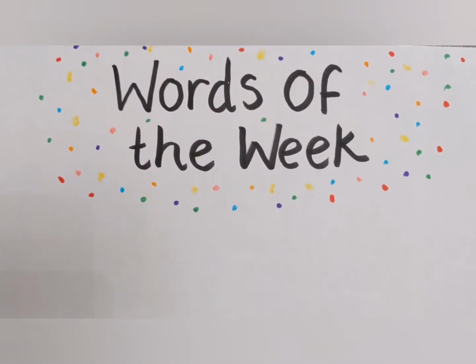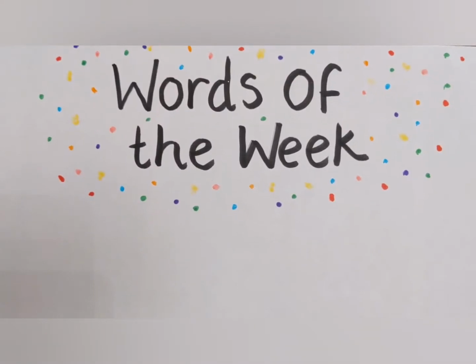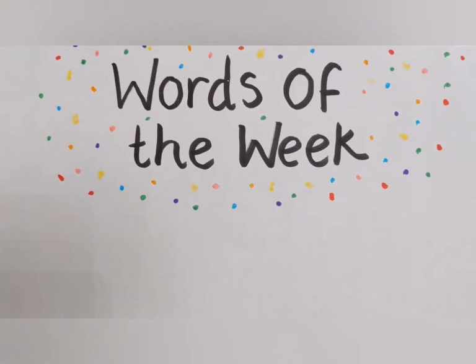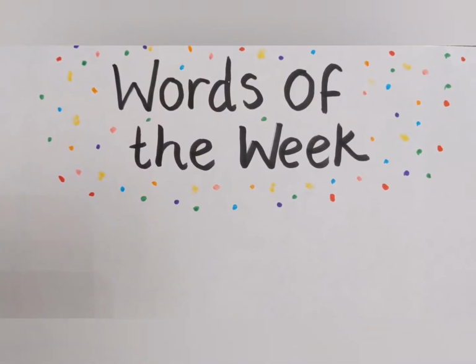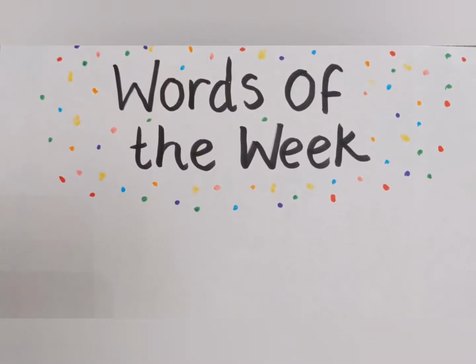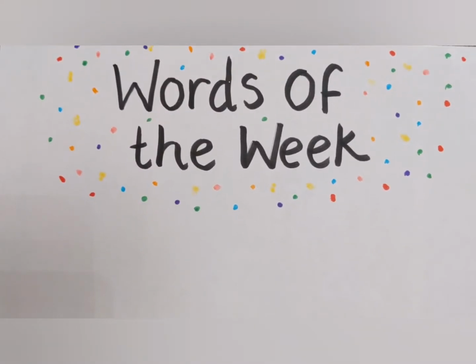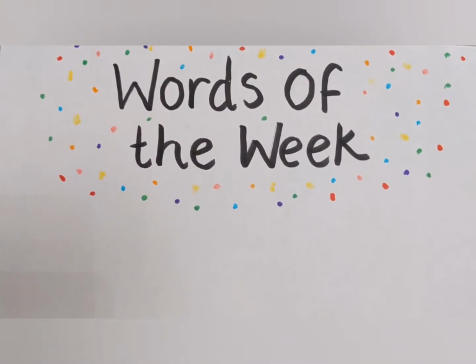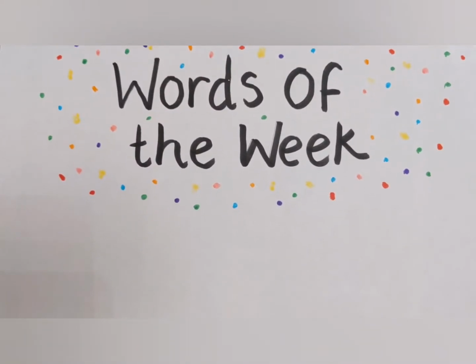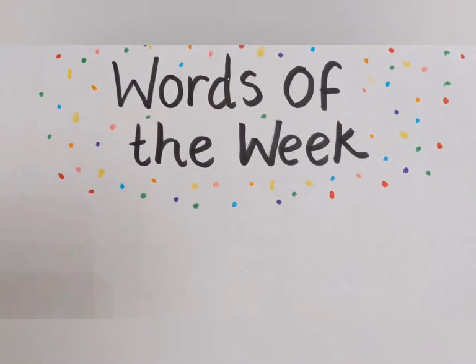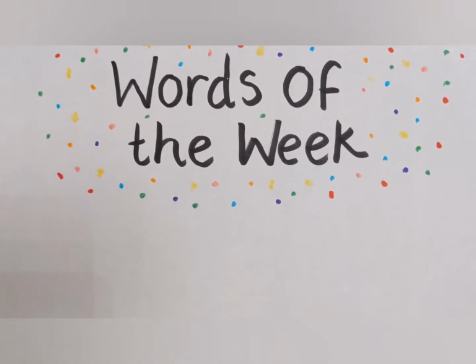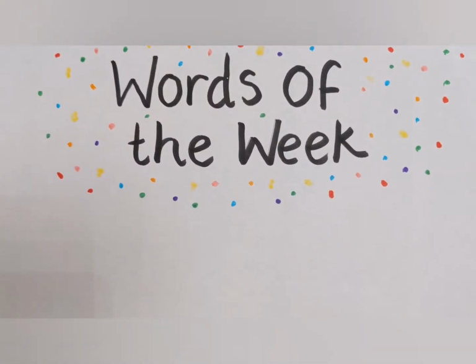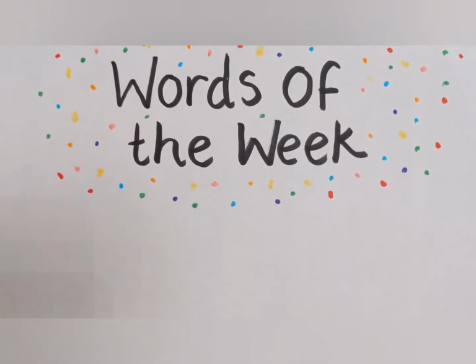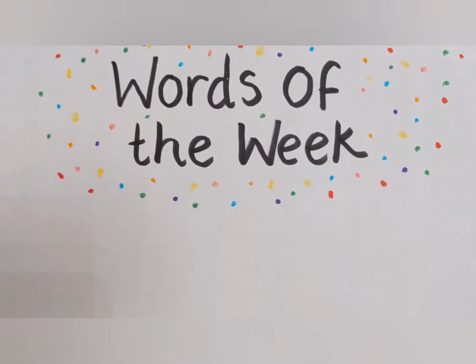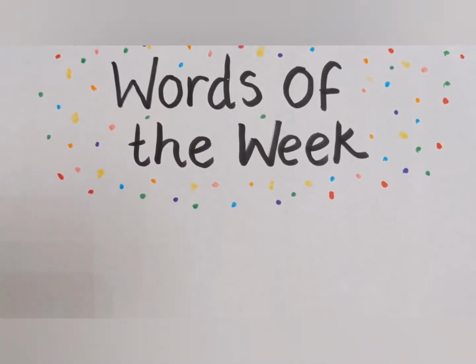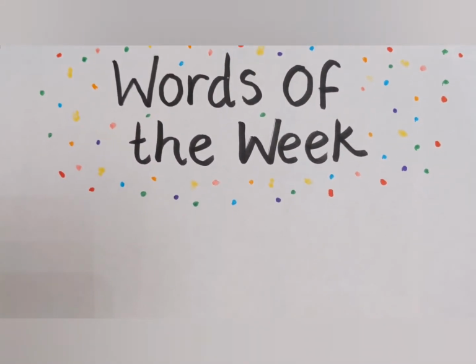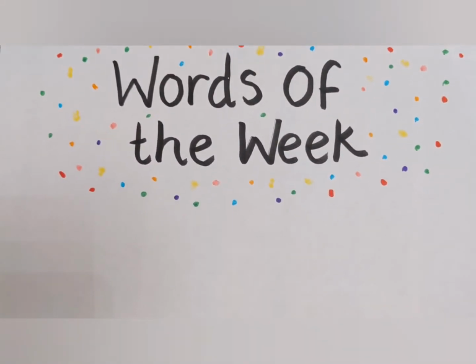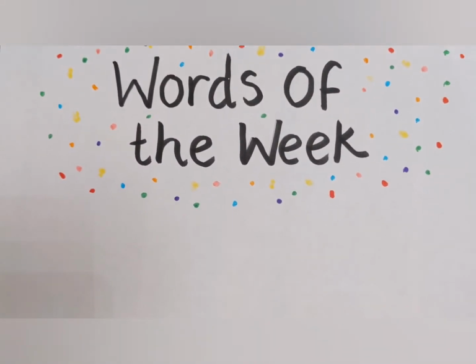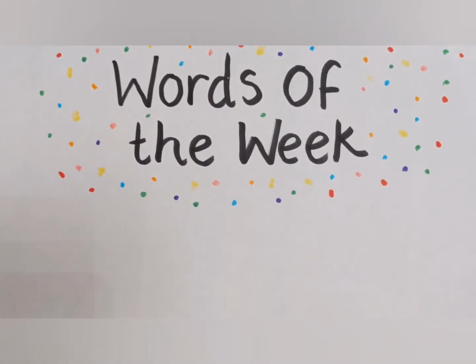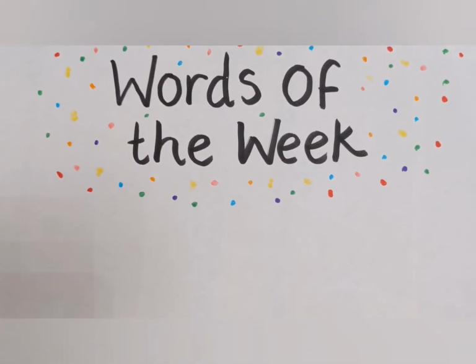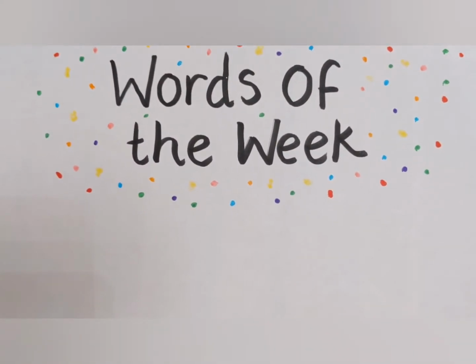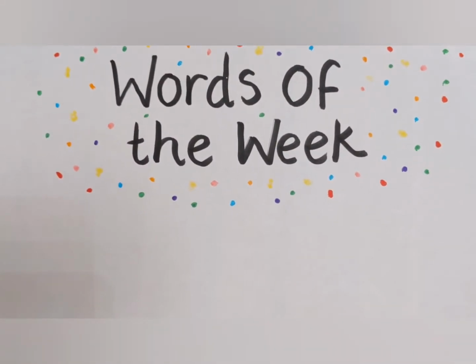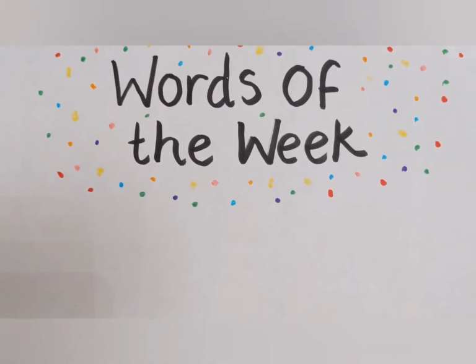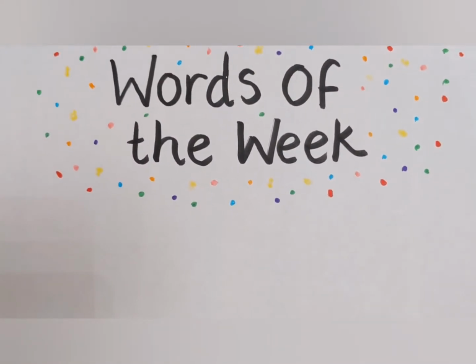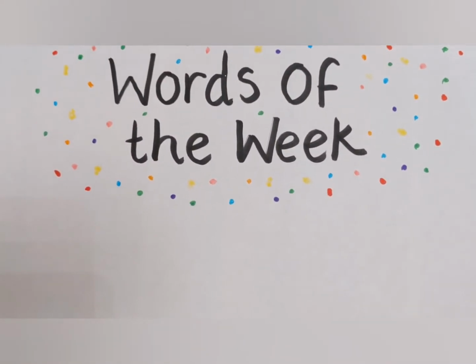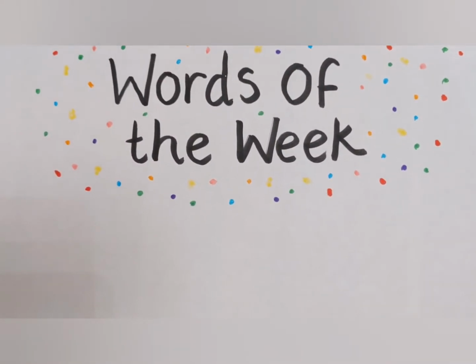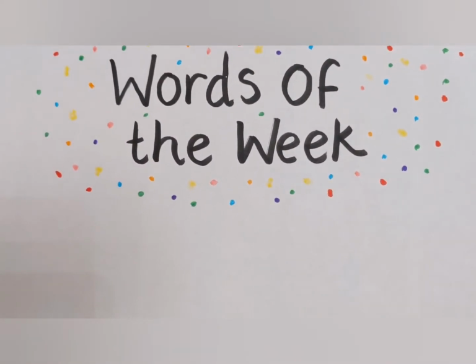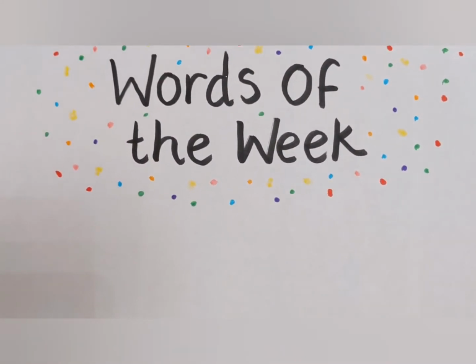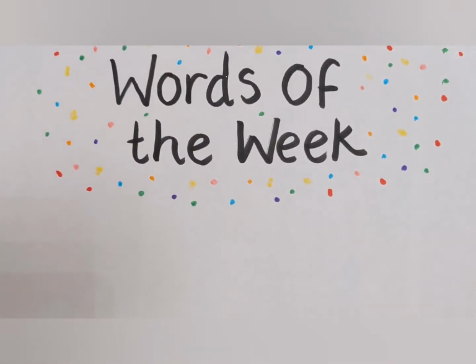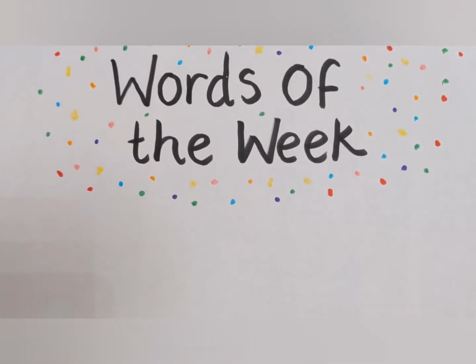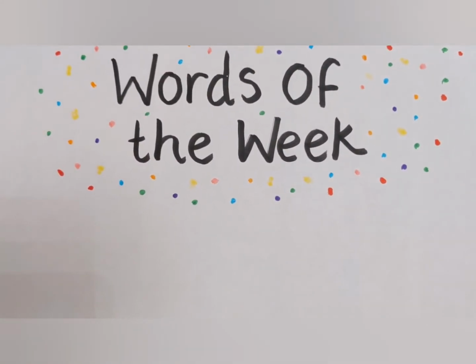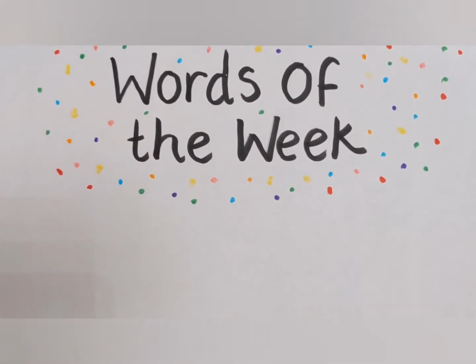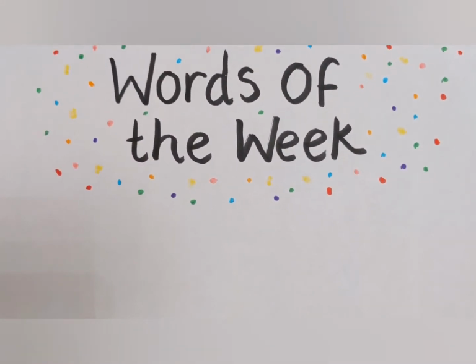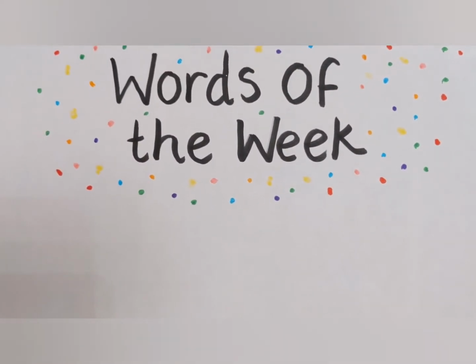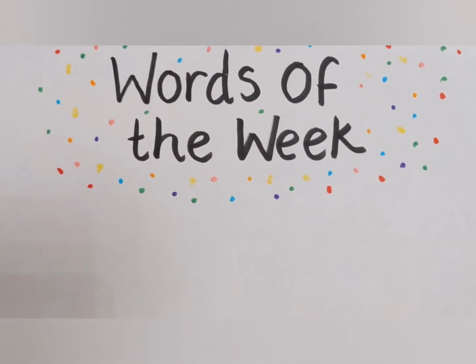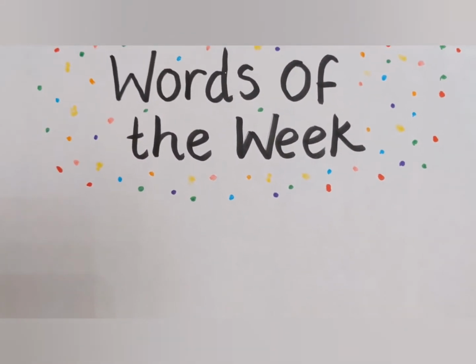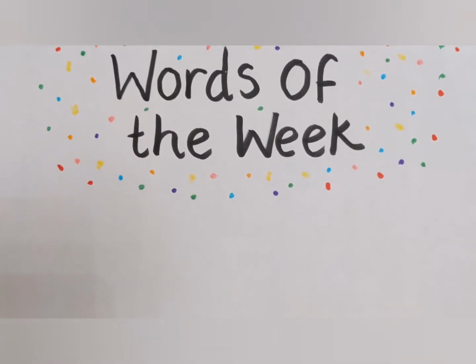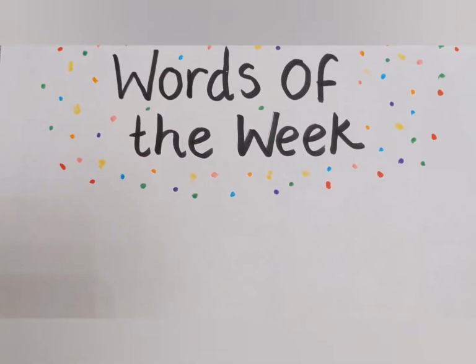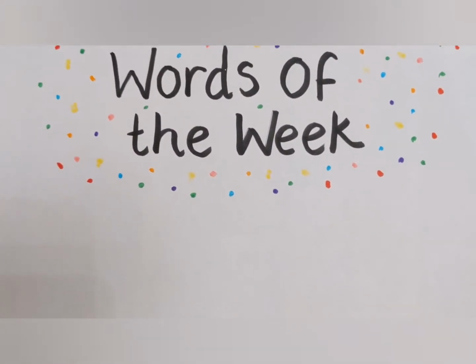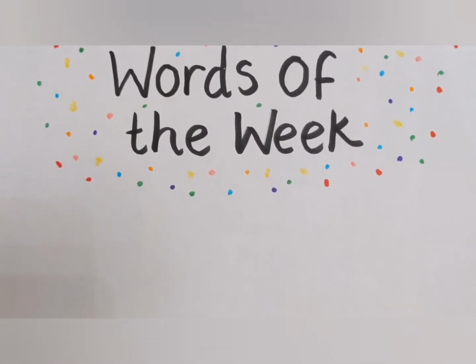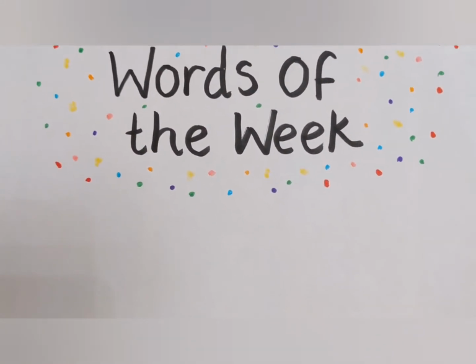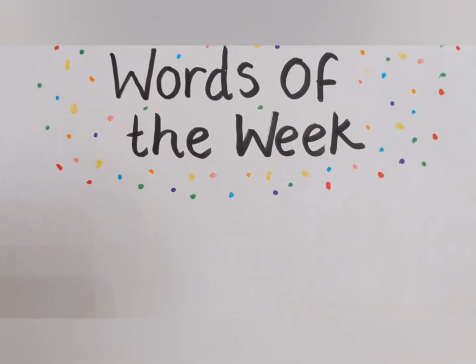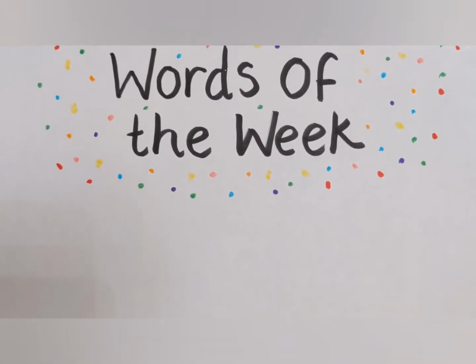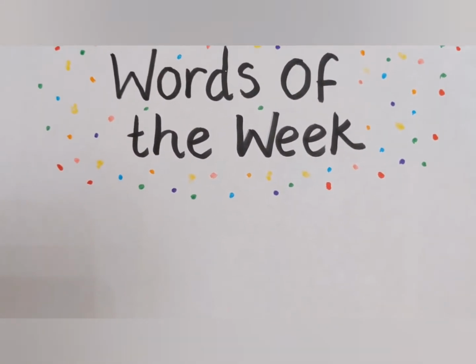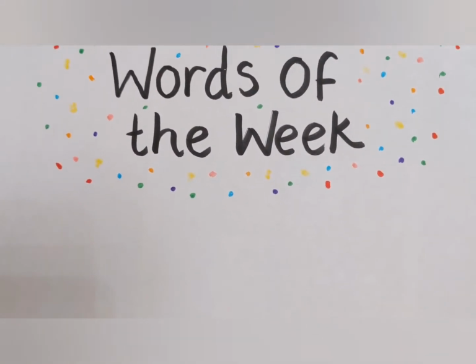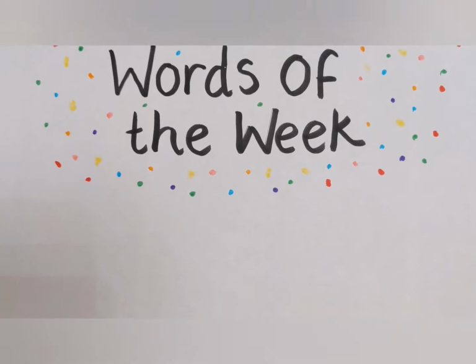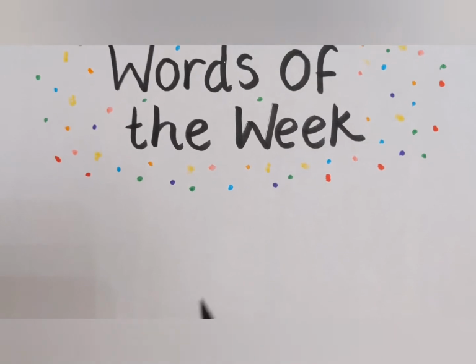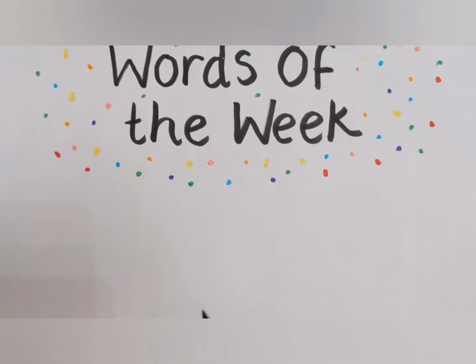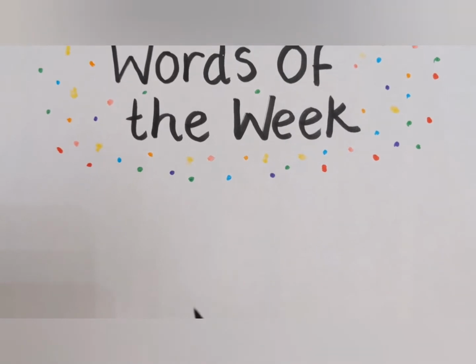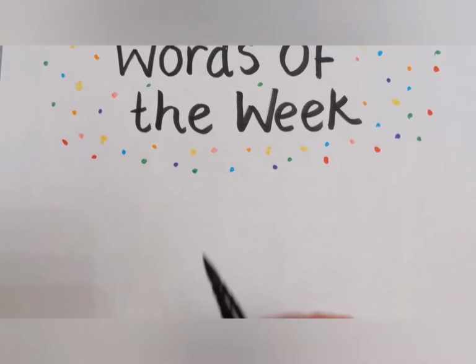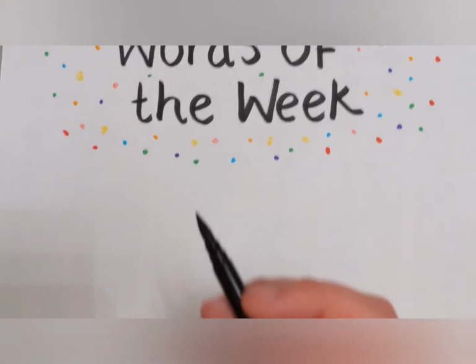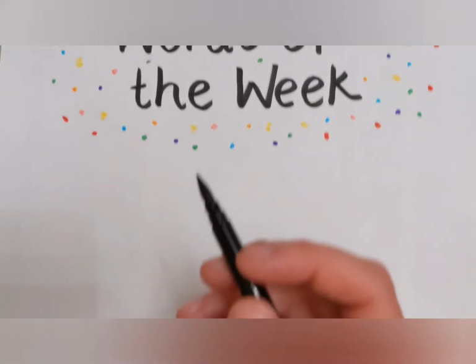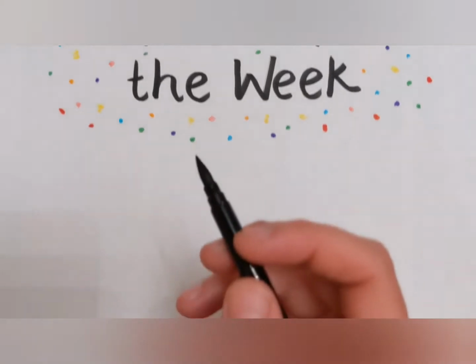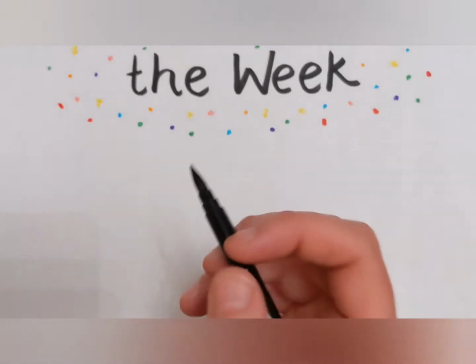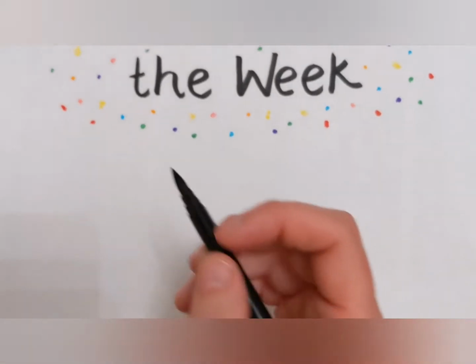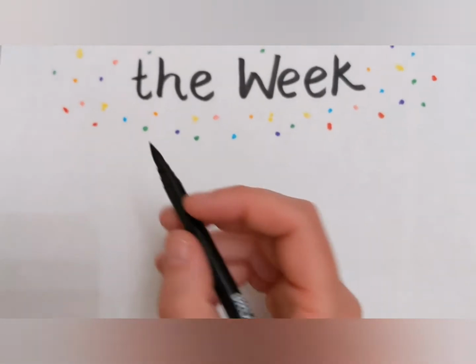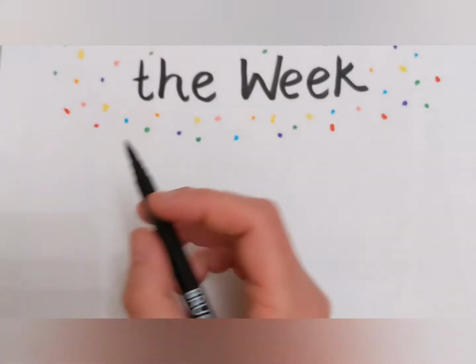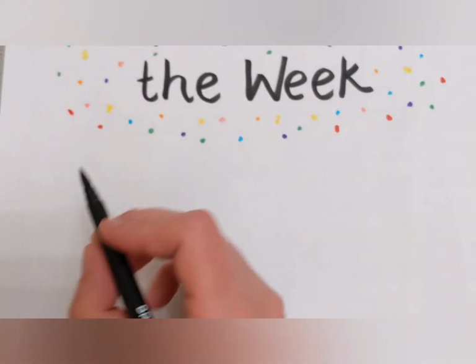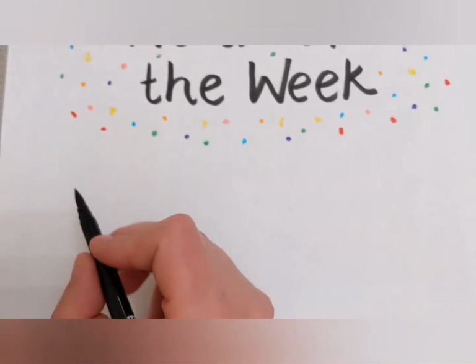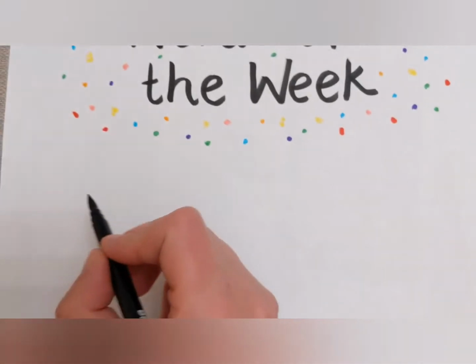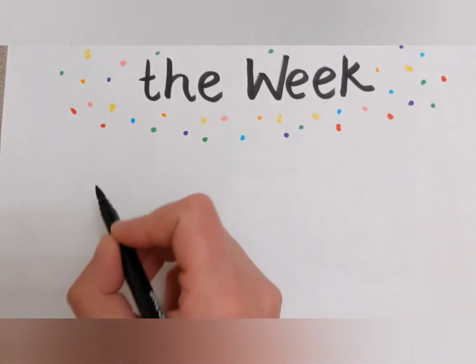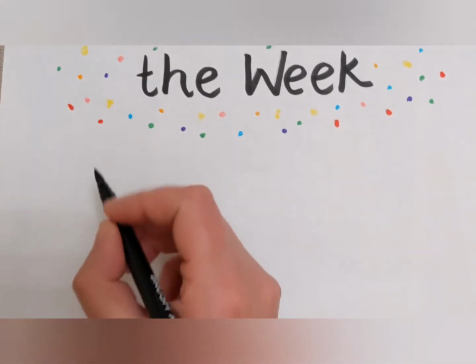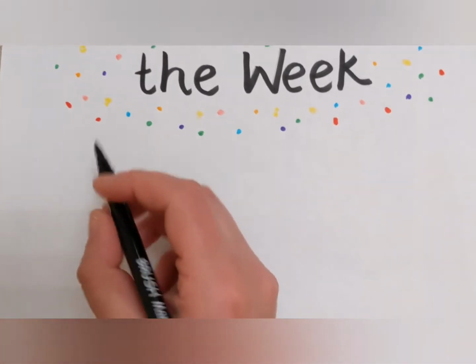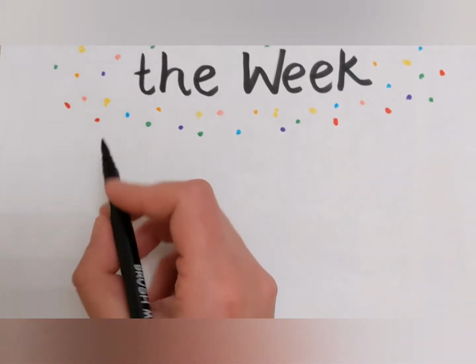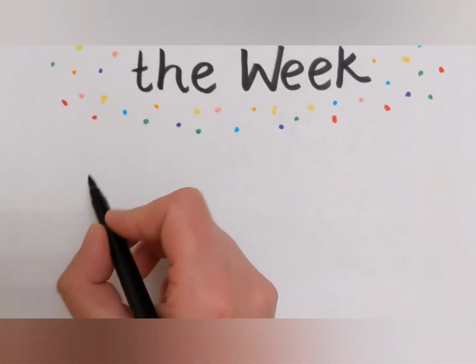Hello Reception and welcome to Words of the Week. This week we have three words of the week we would like you to focus on.